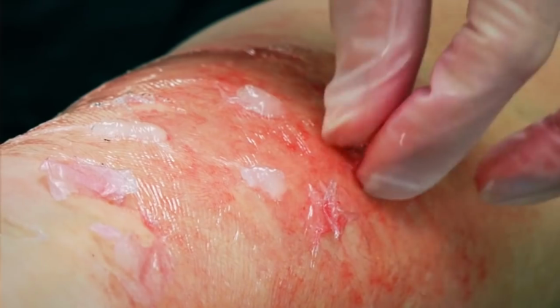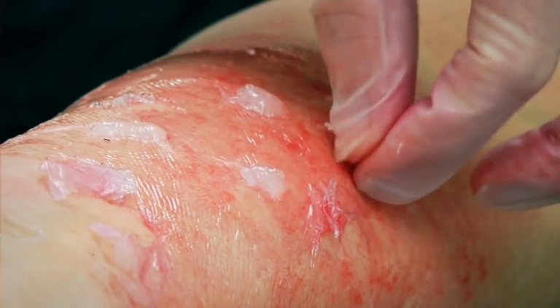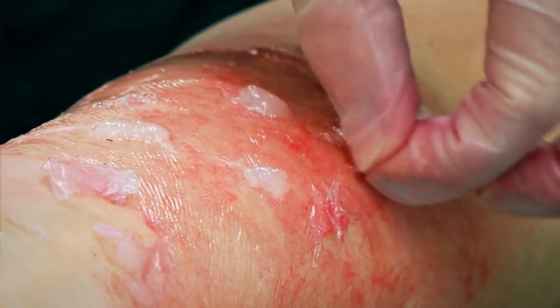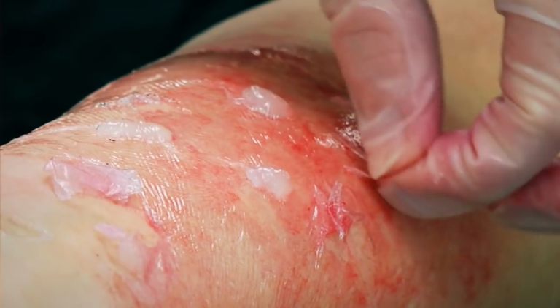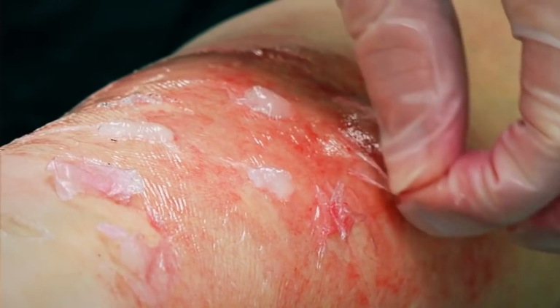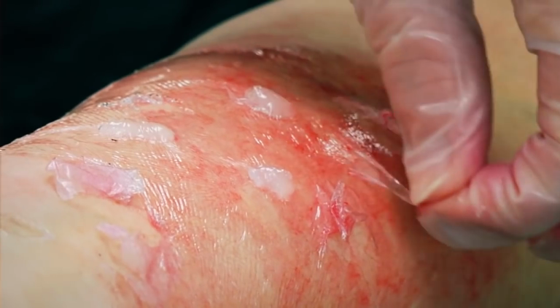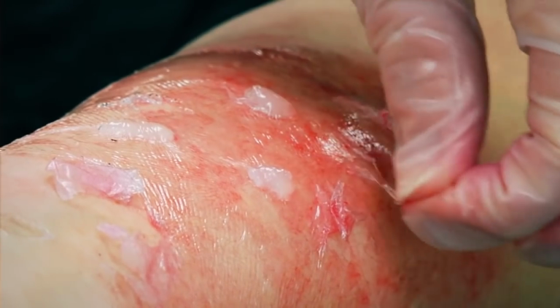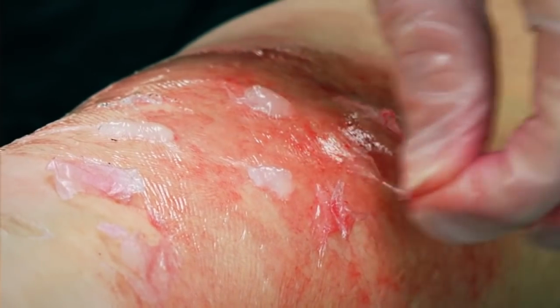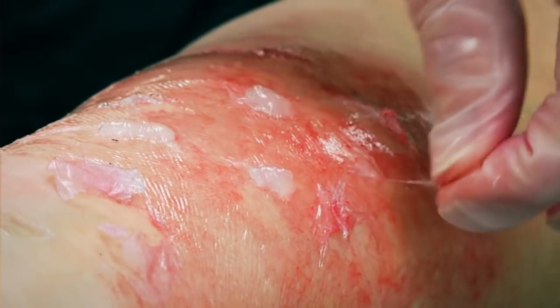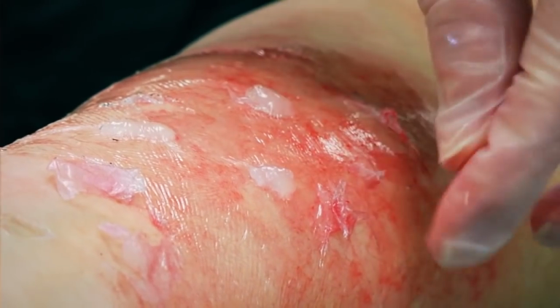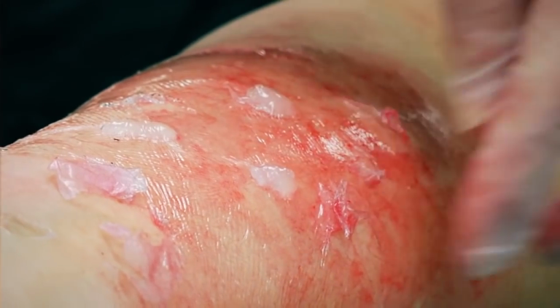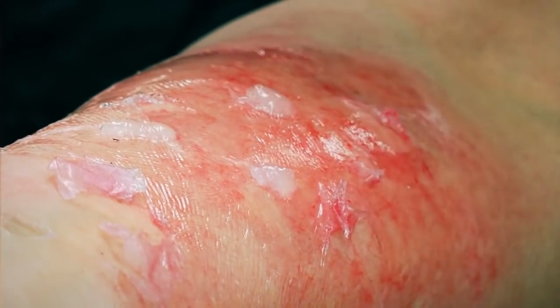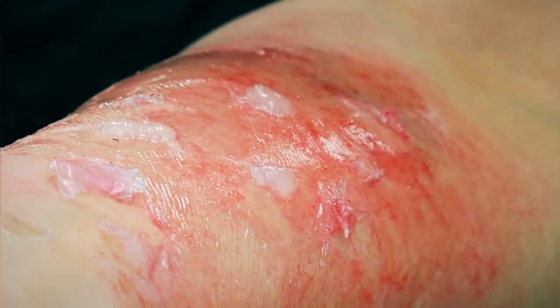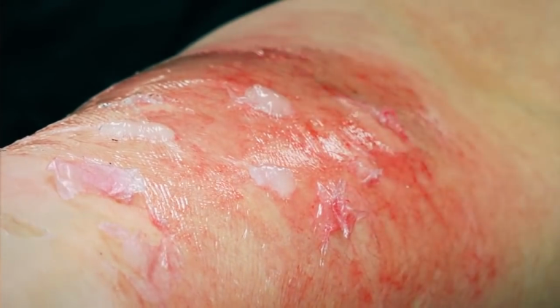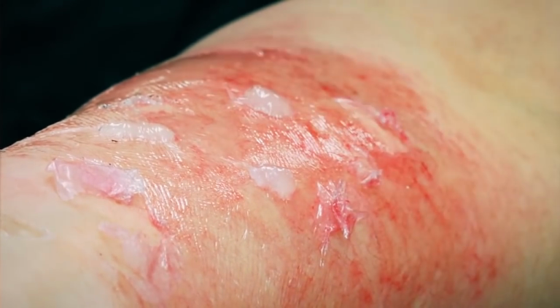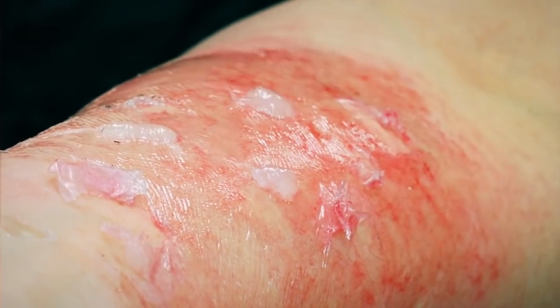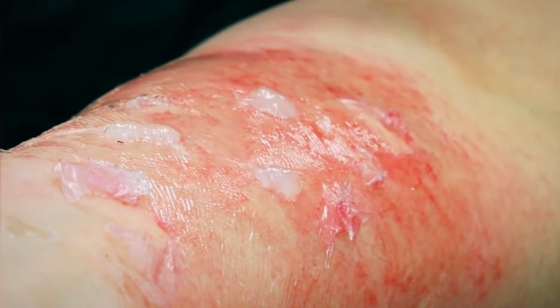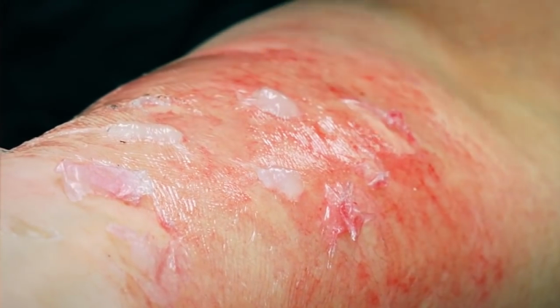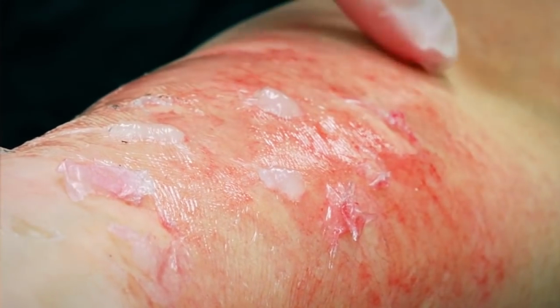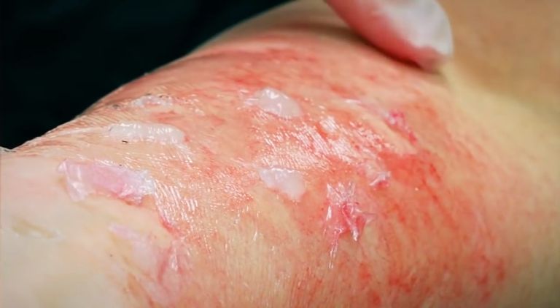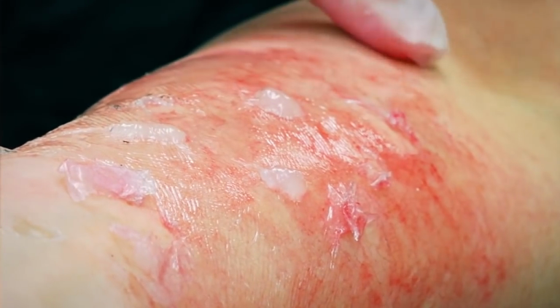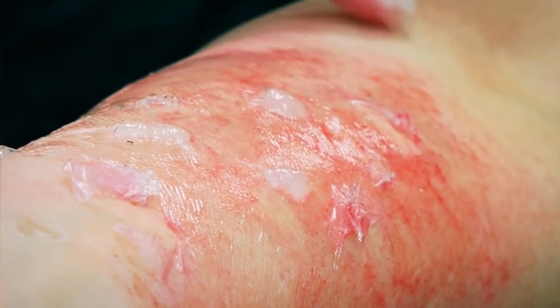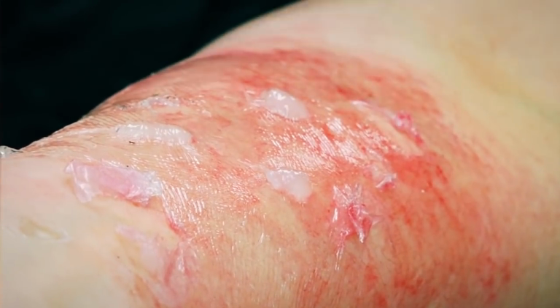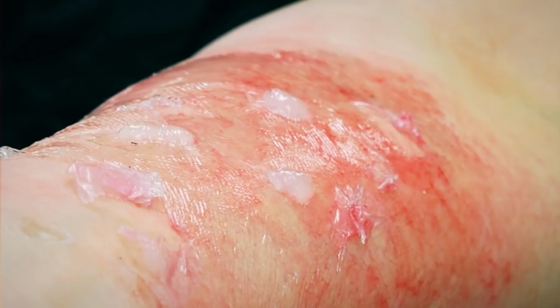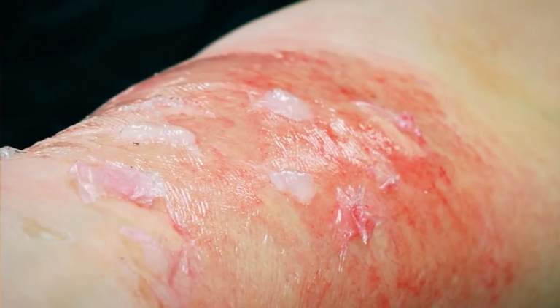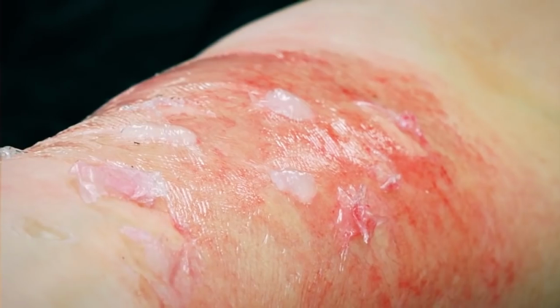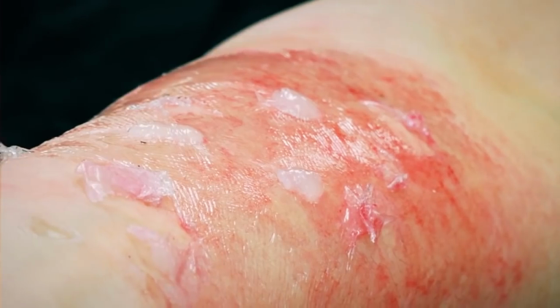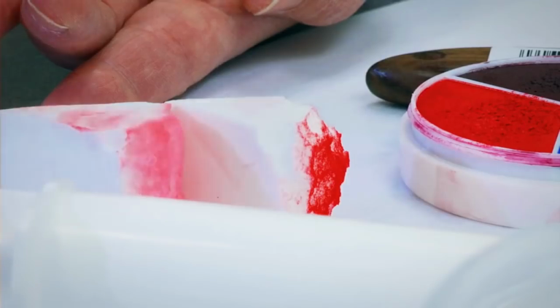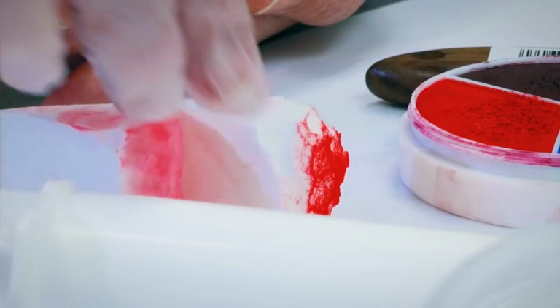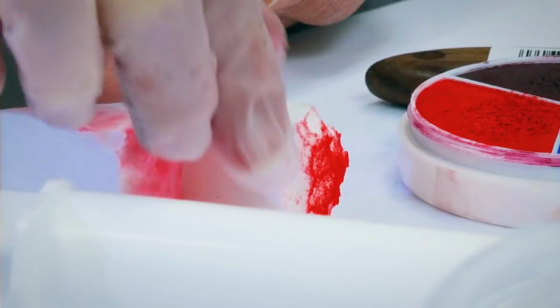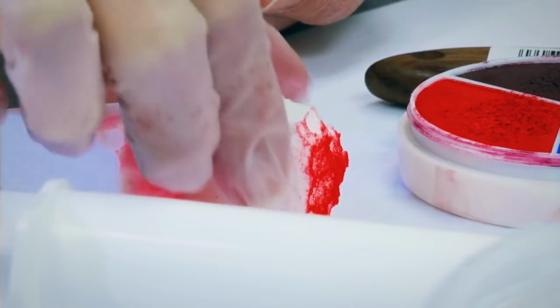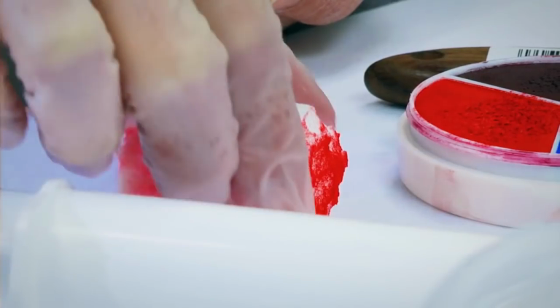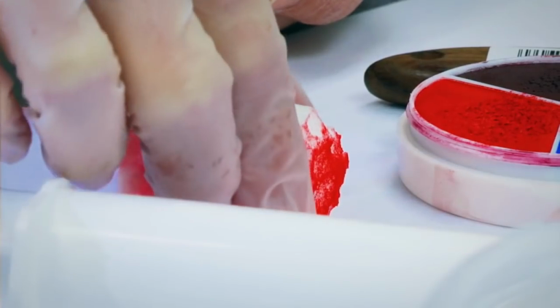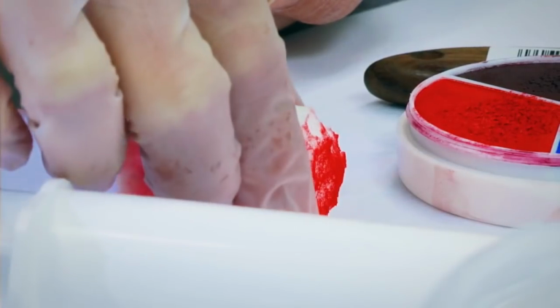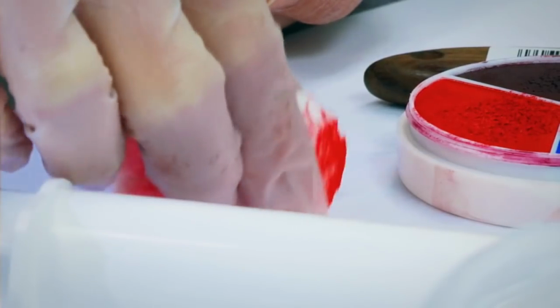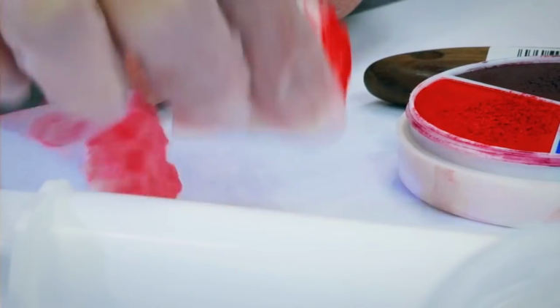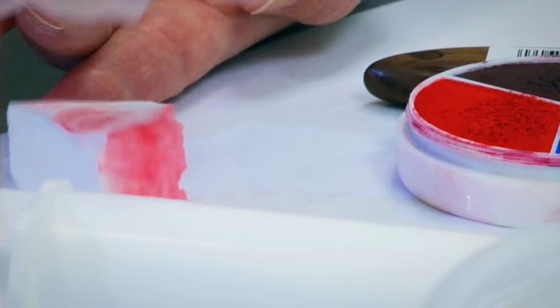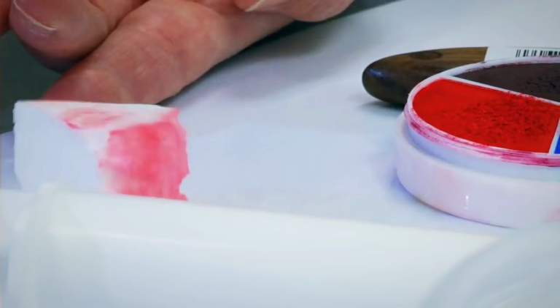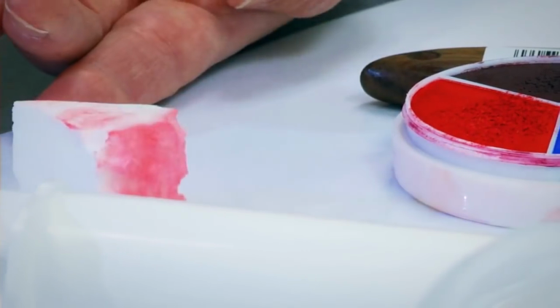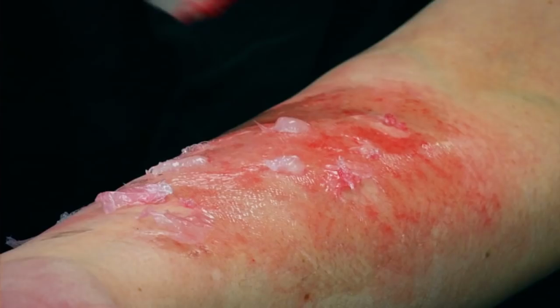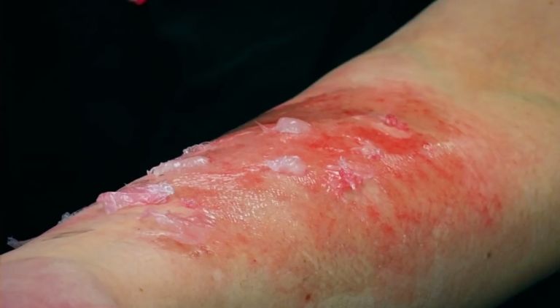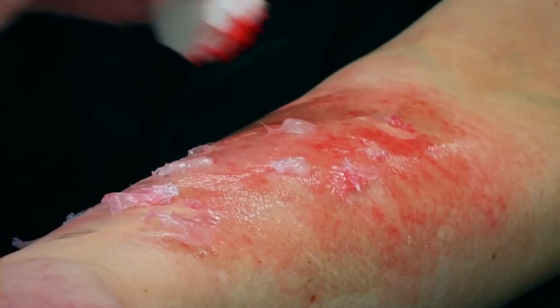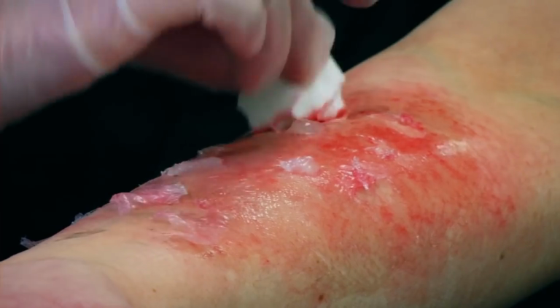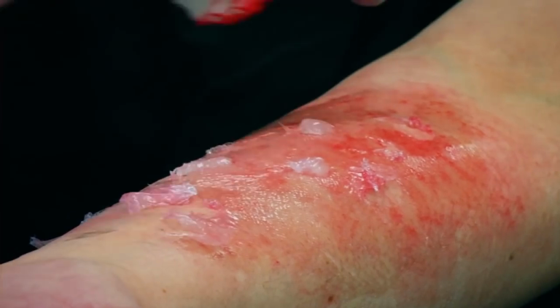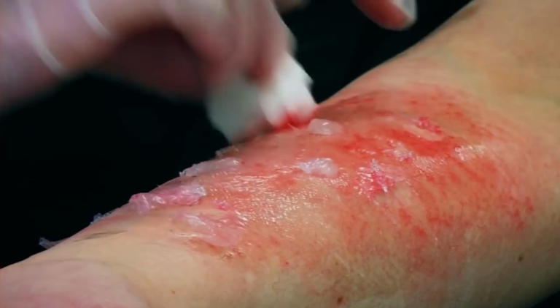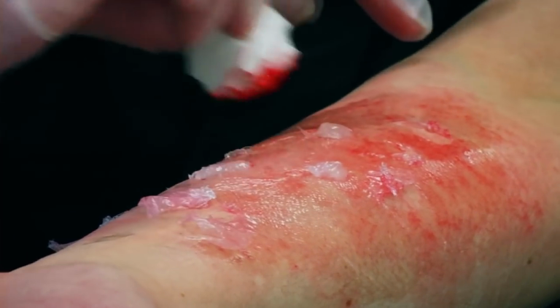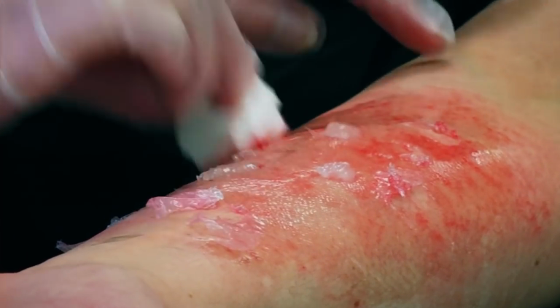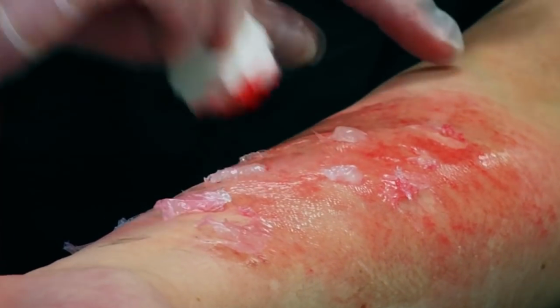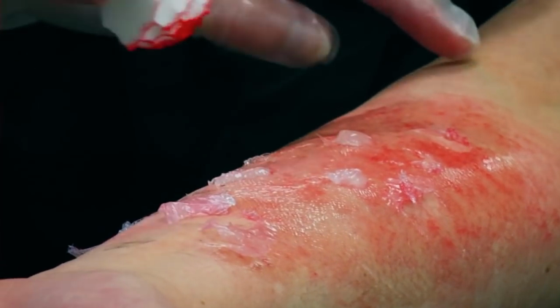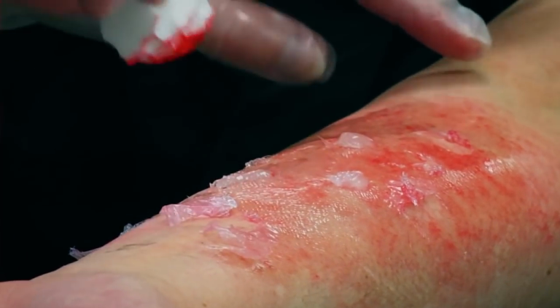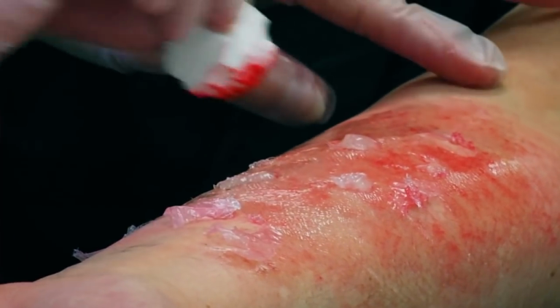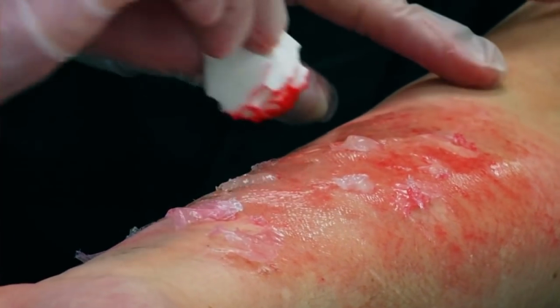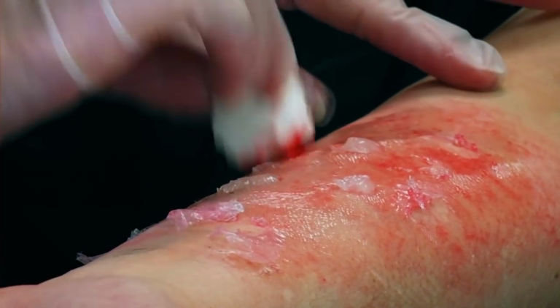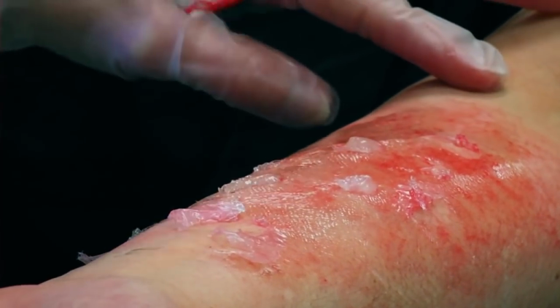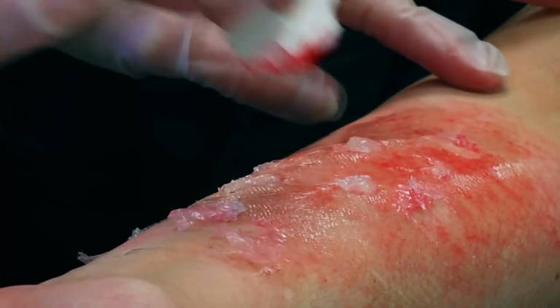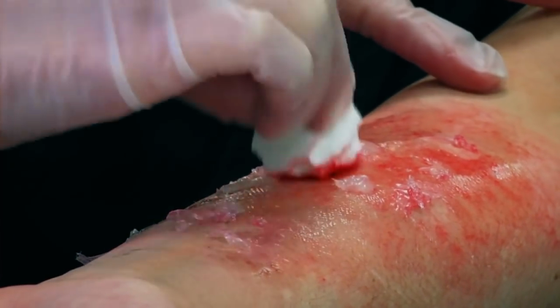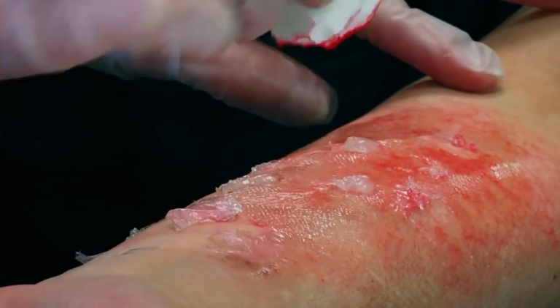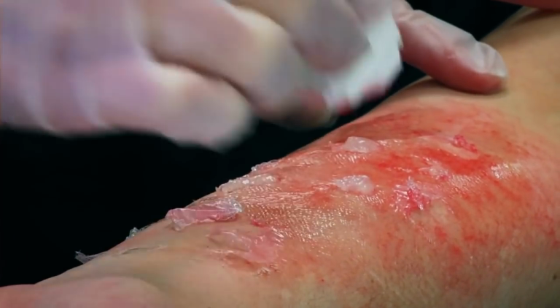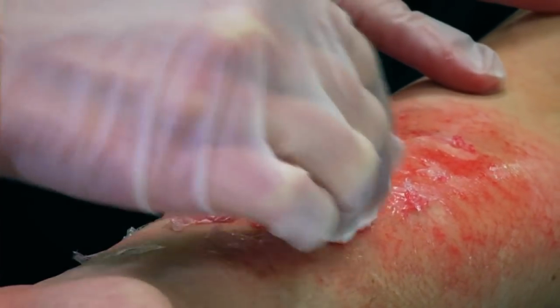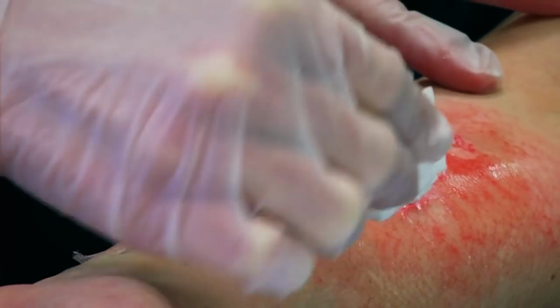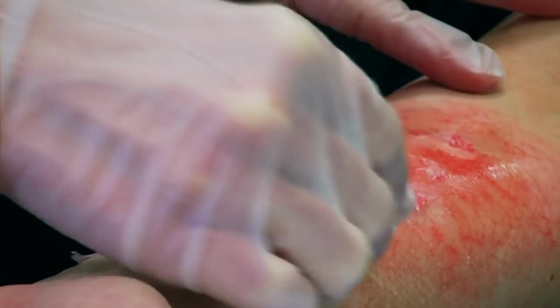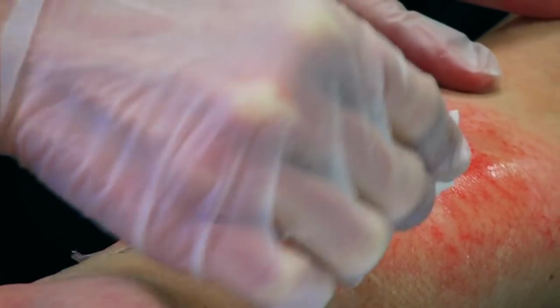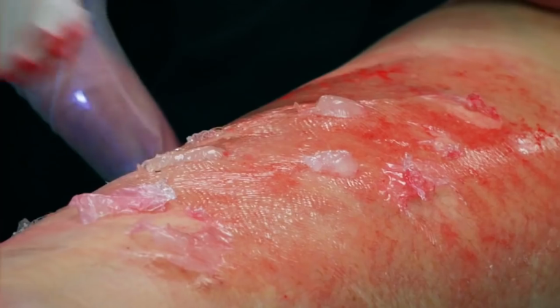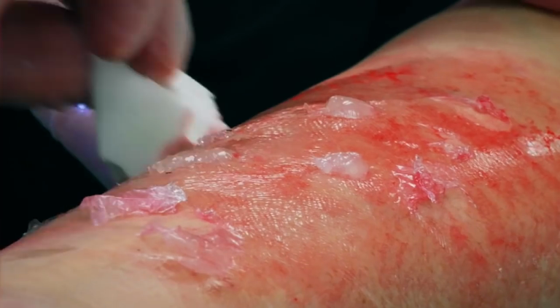The redness will show through, but to add depth to the wound, add a little more red and a little more Vaseline to highlight the burn effect.